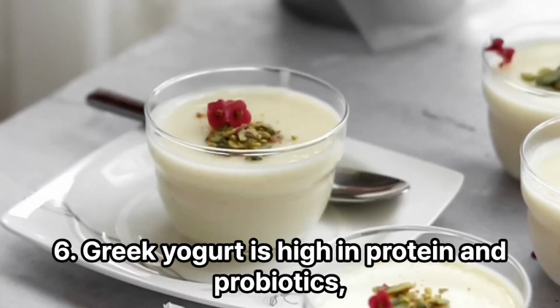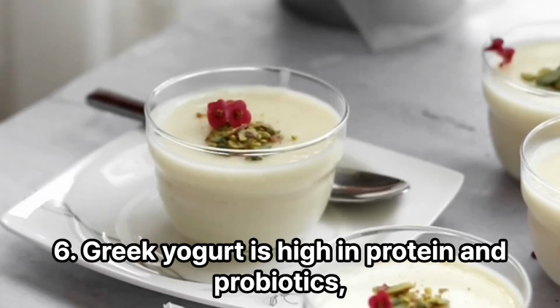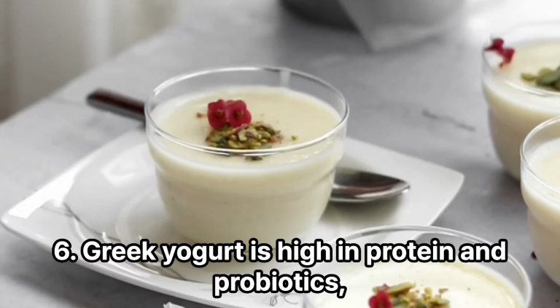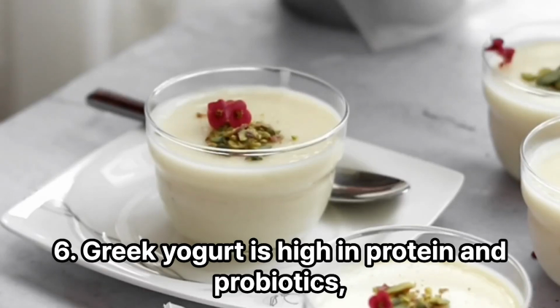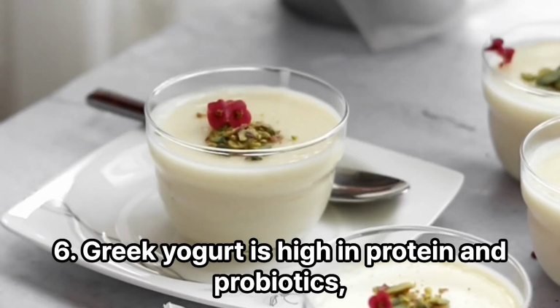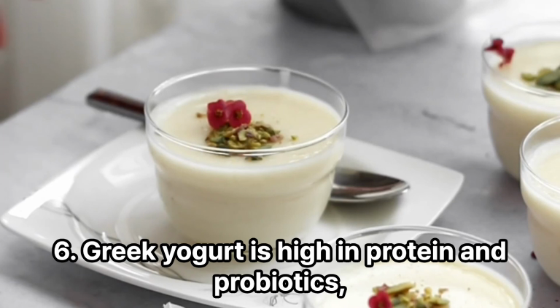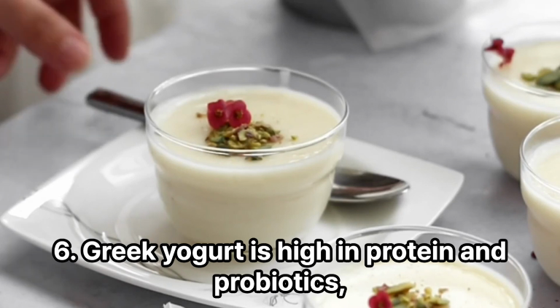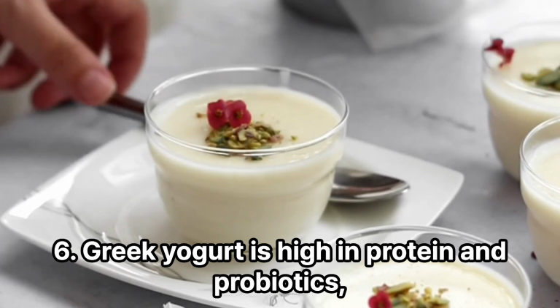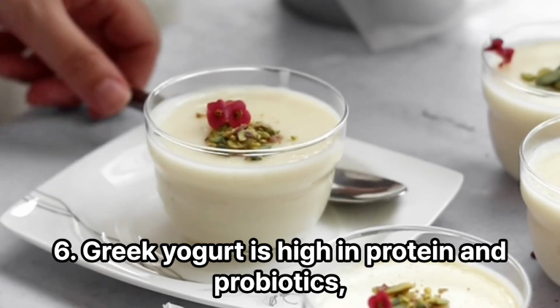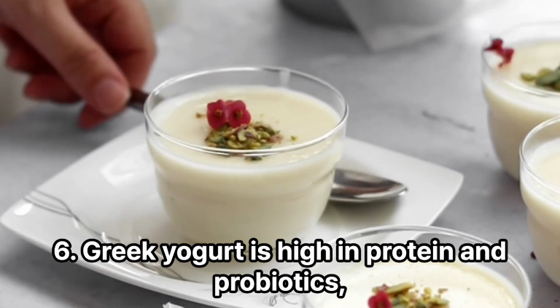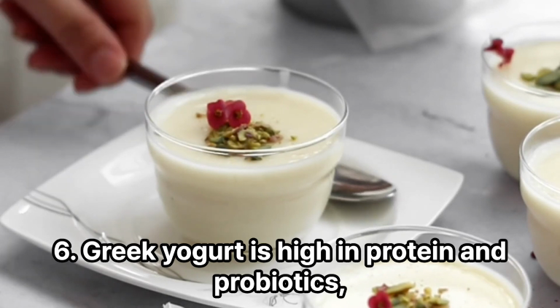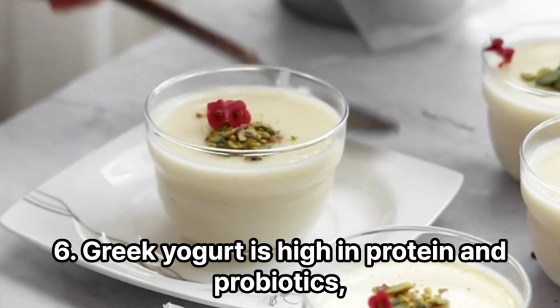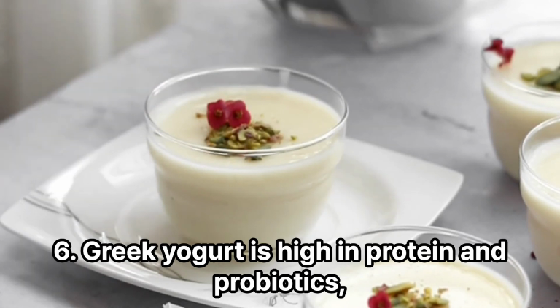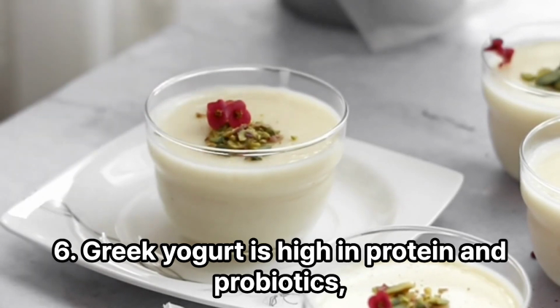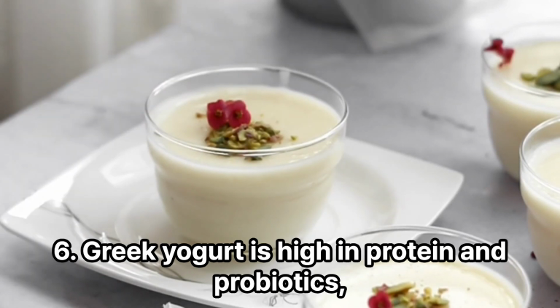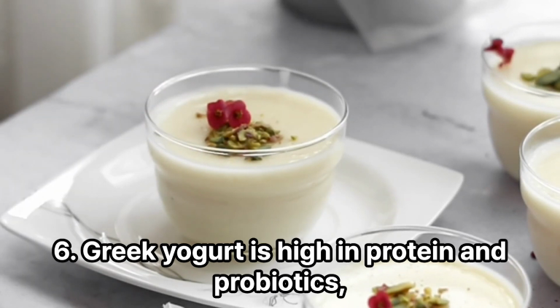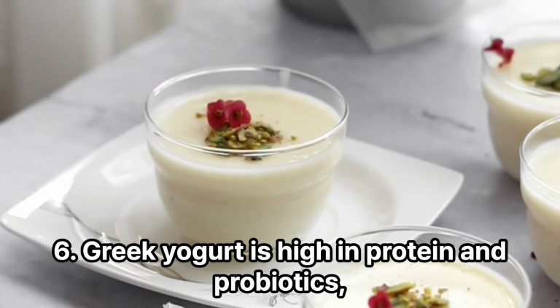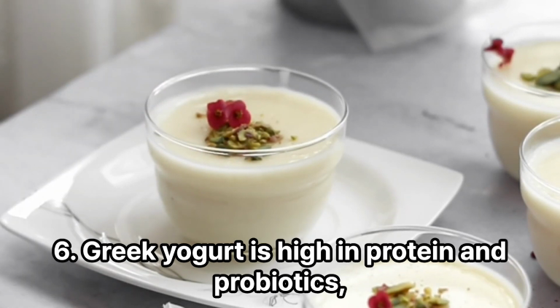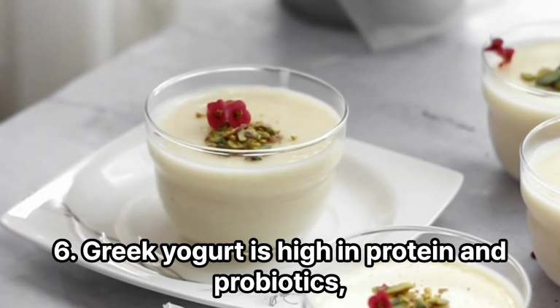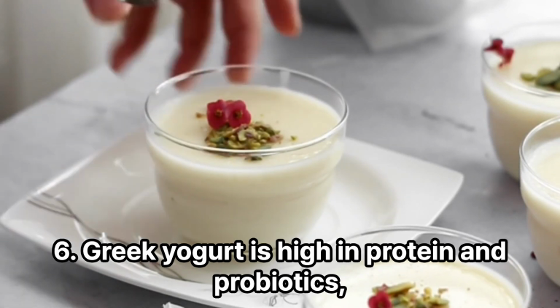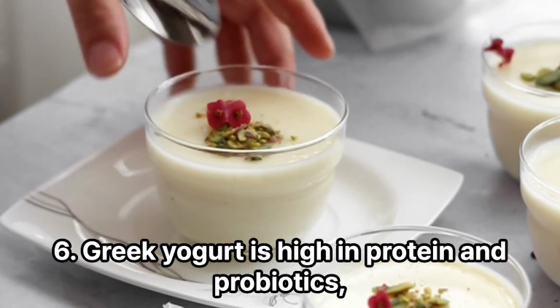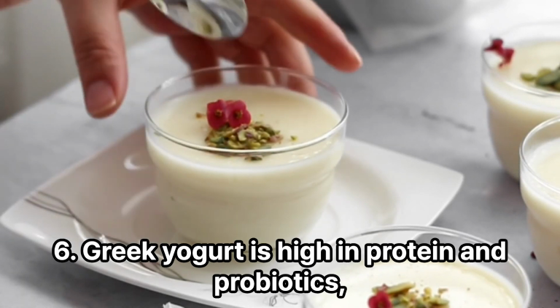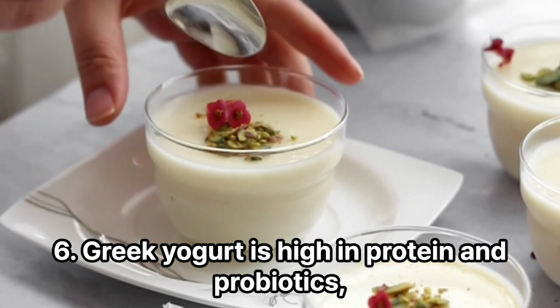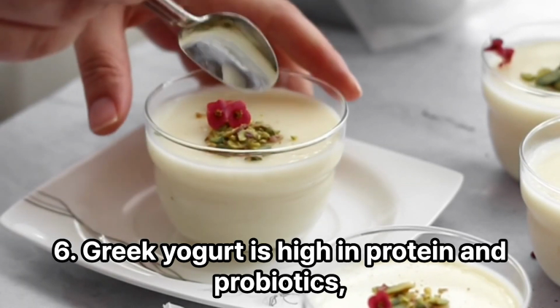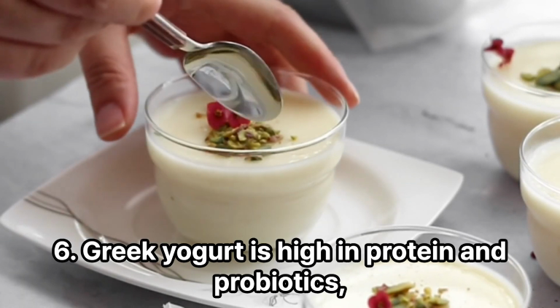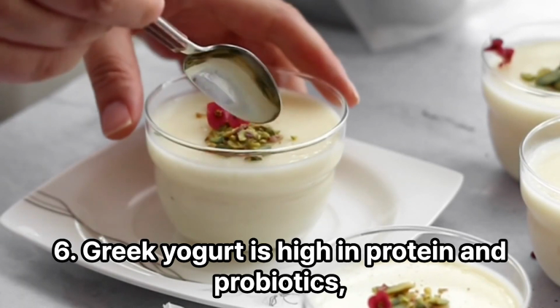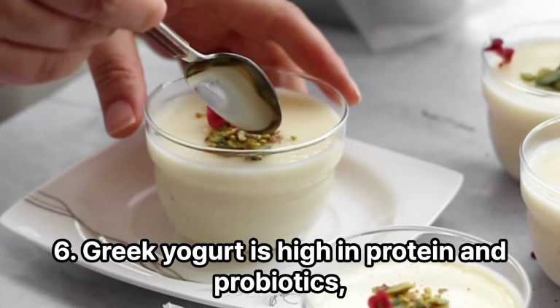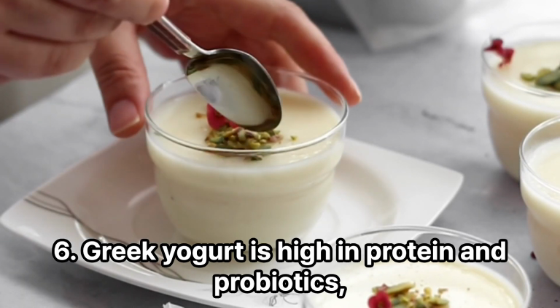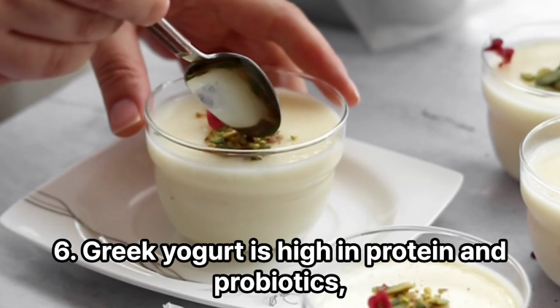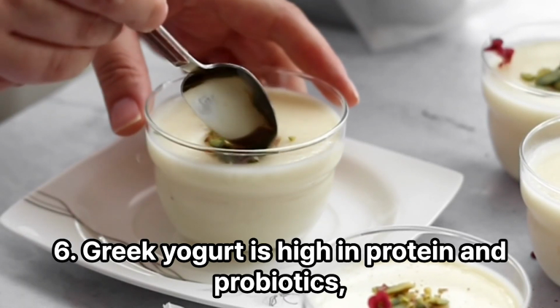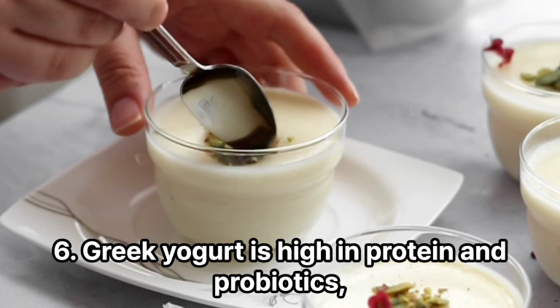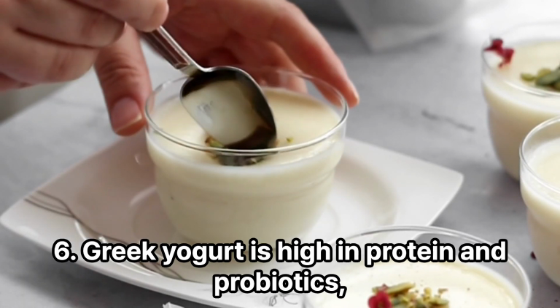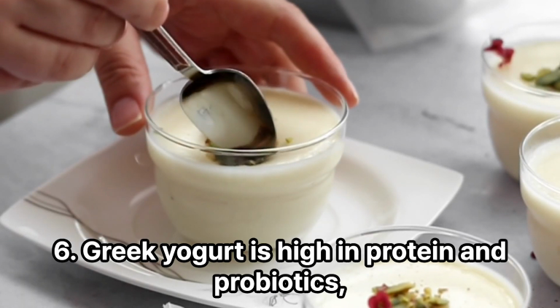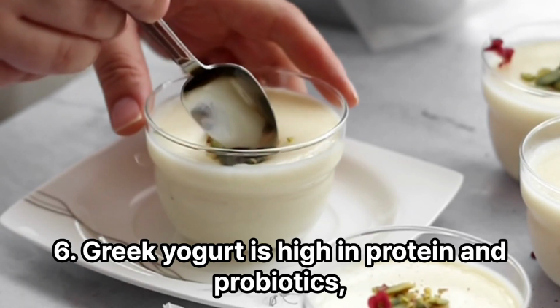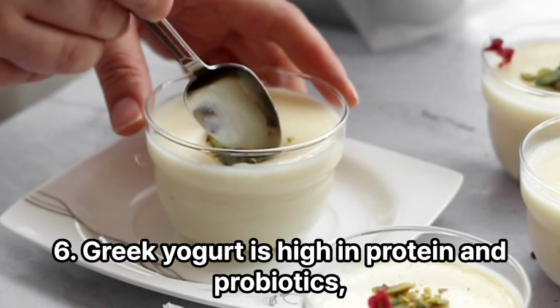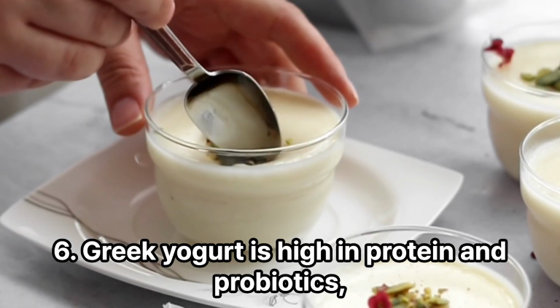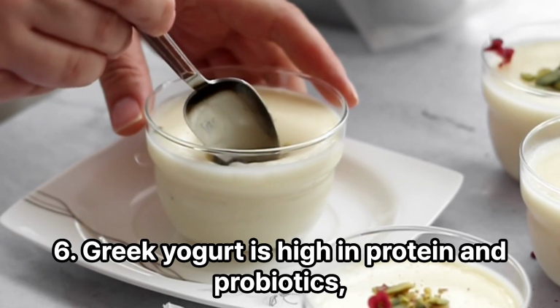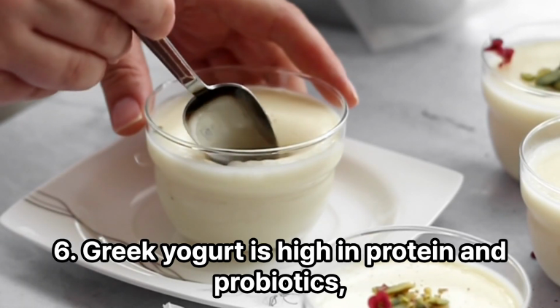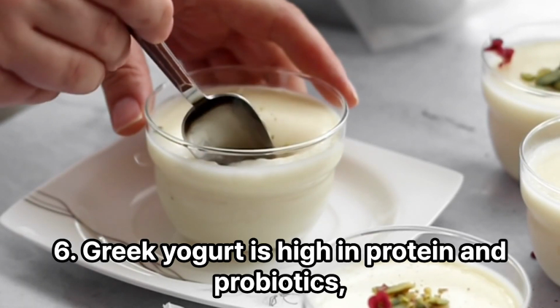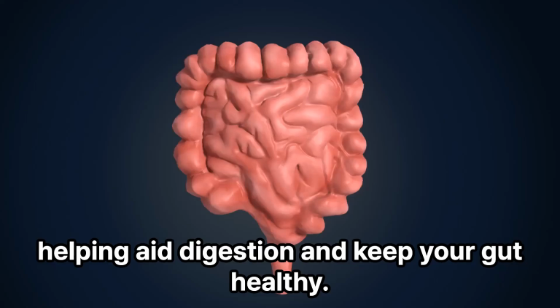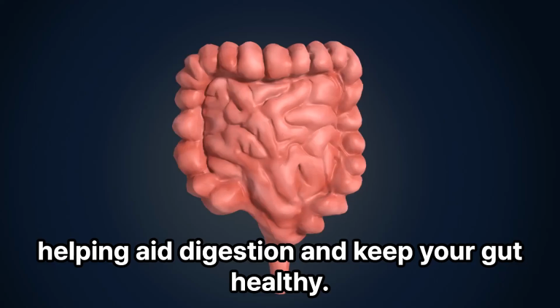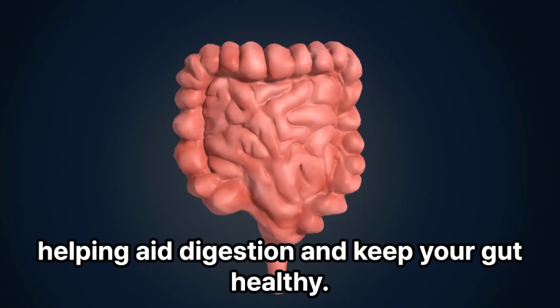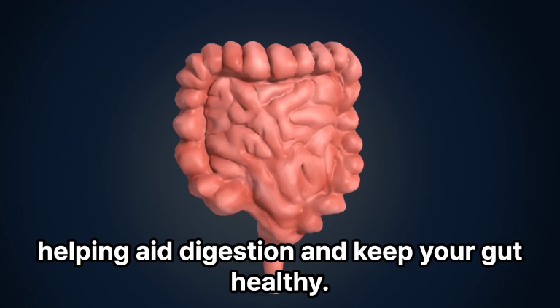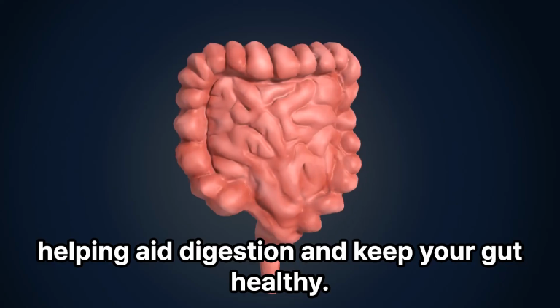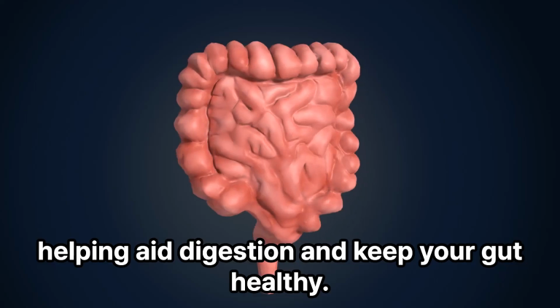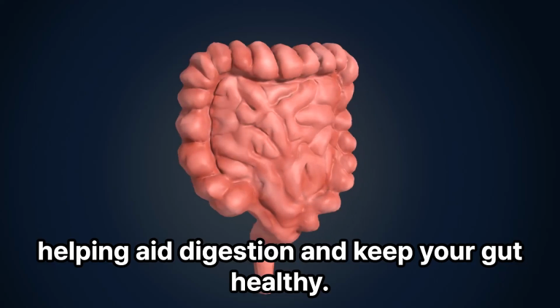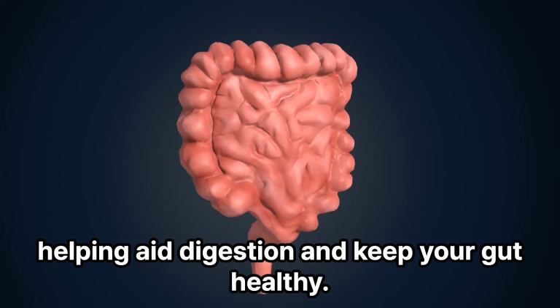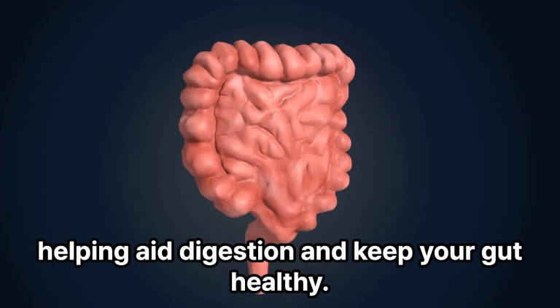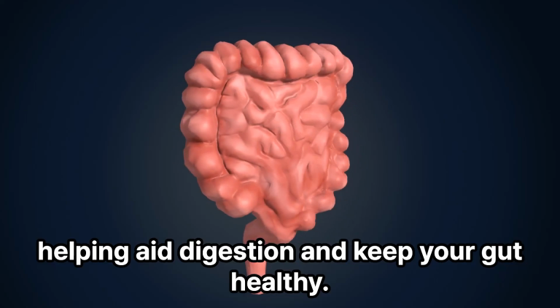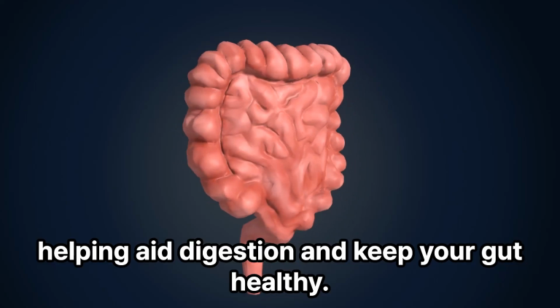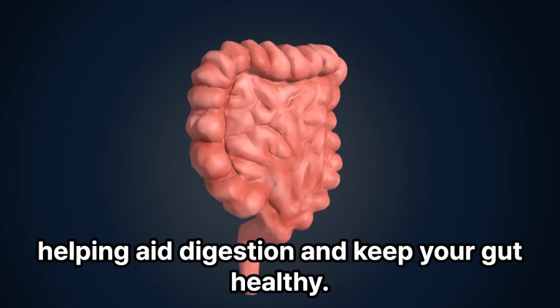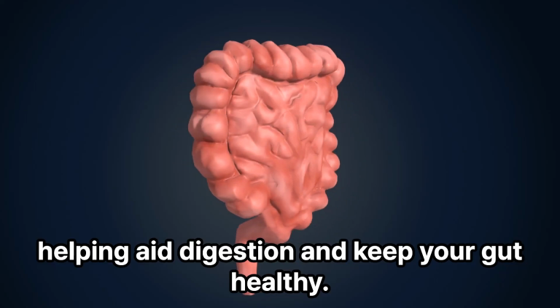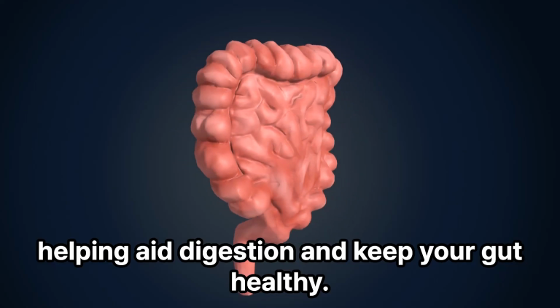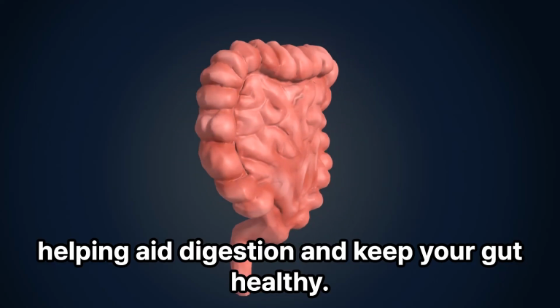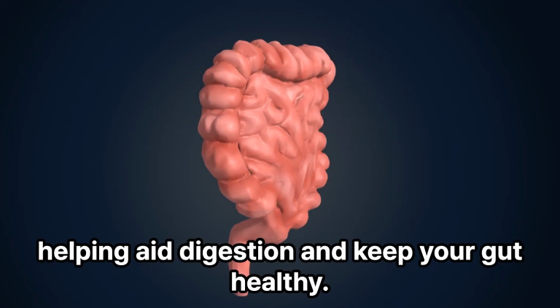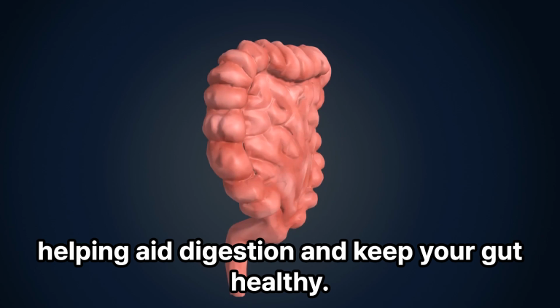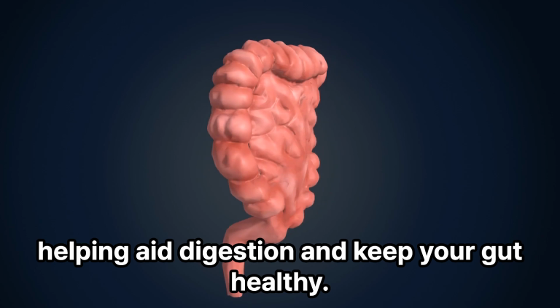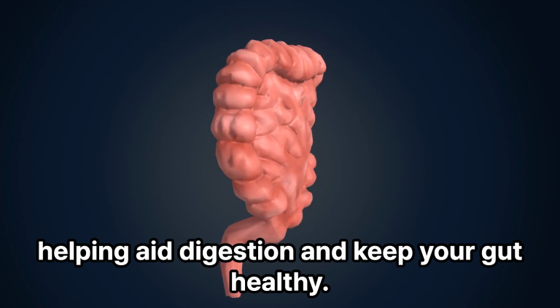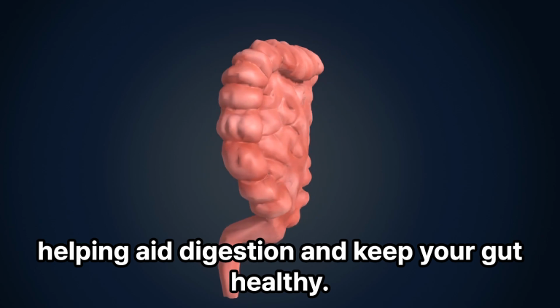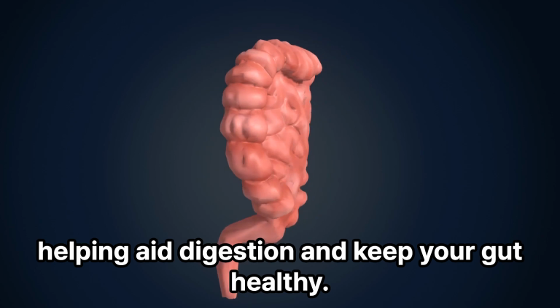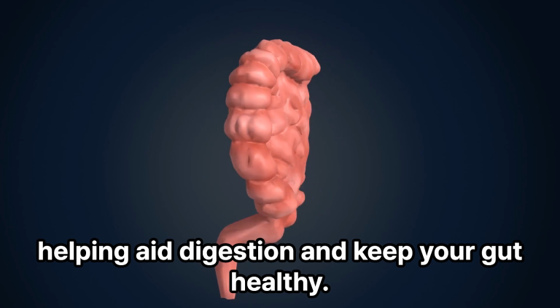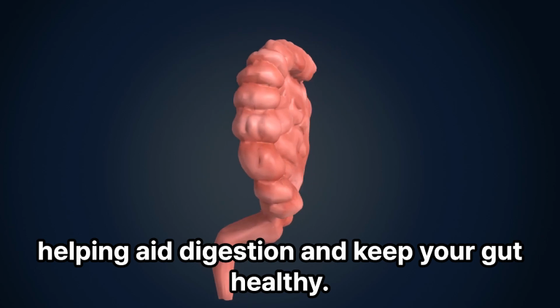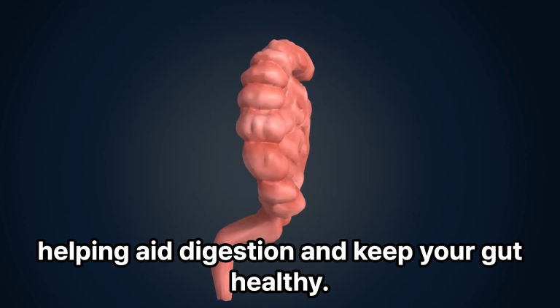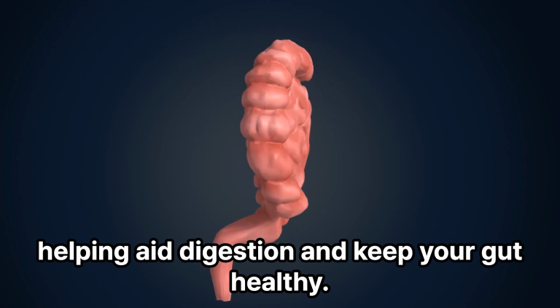6. Greek yogurt is high in protein and probiotics, helping aid digestion and keep your gut healthy.